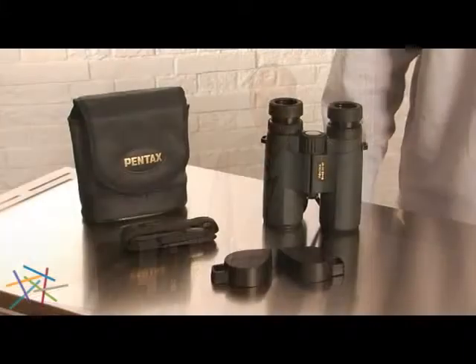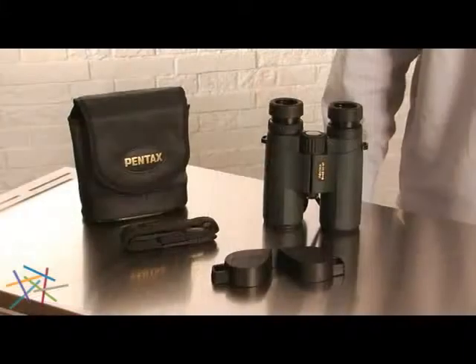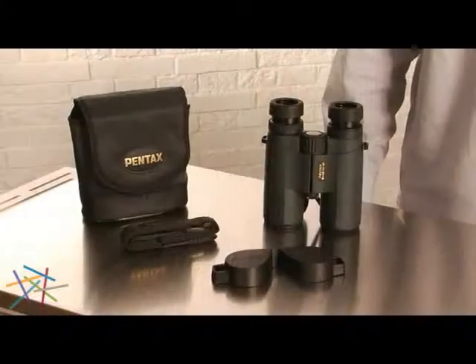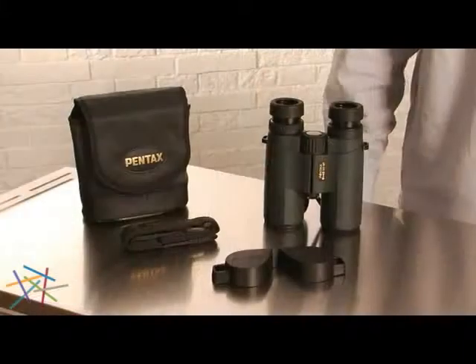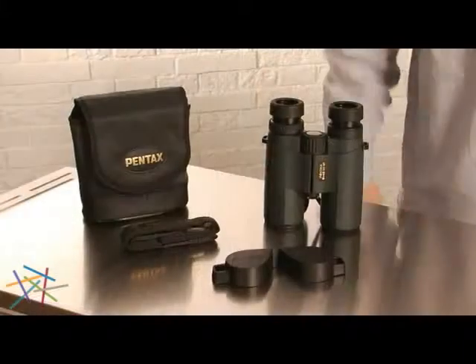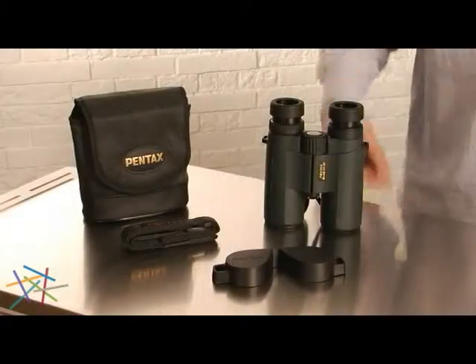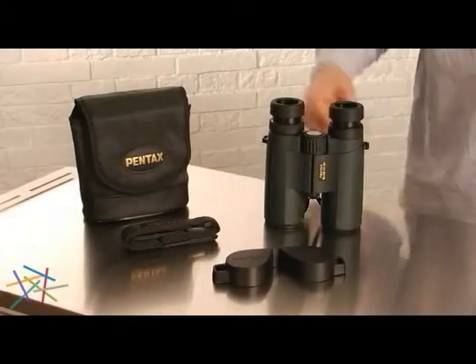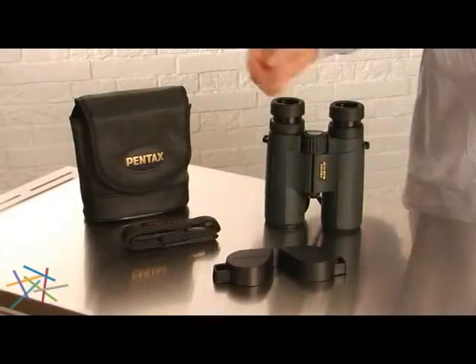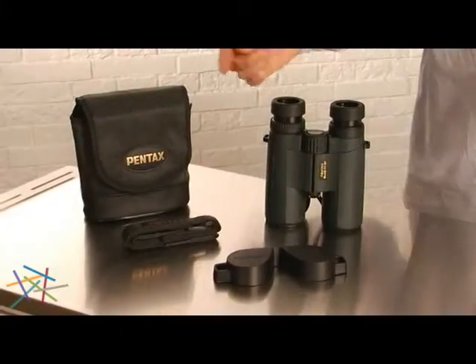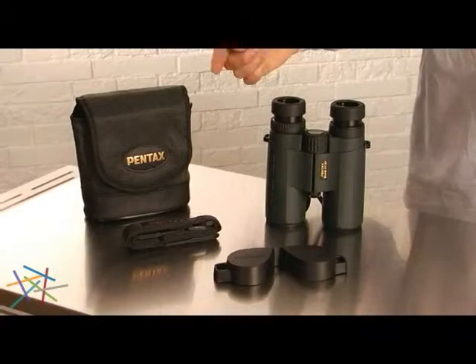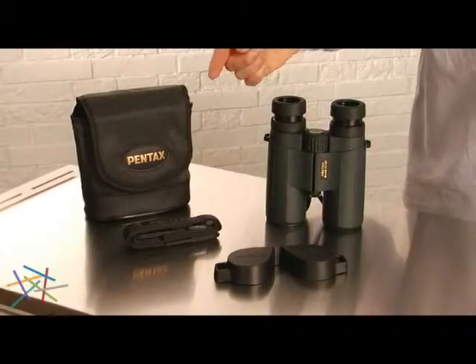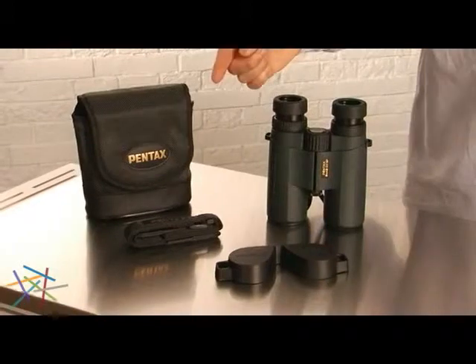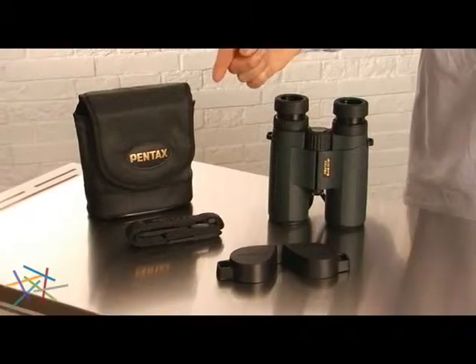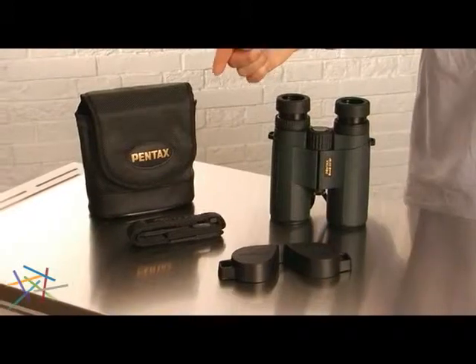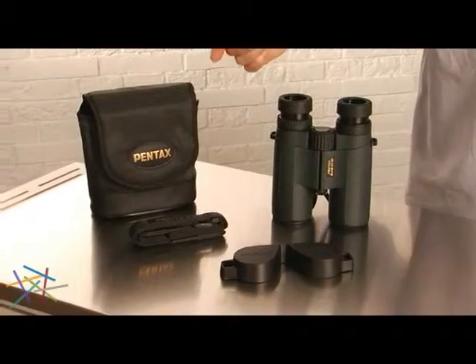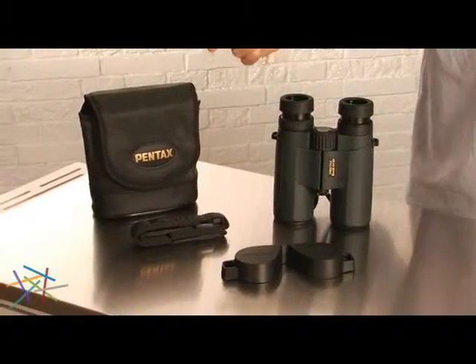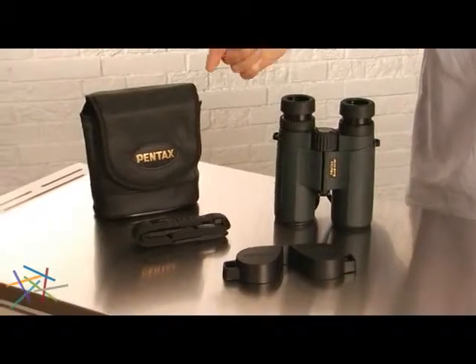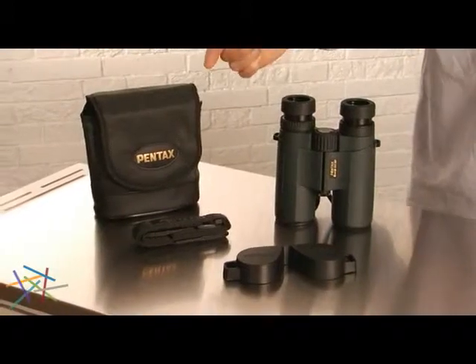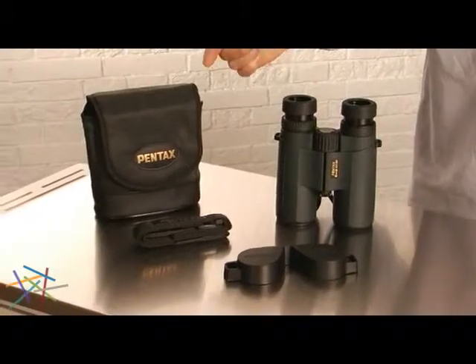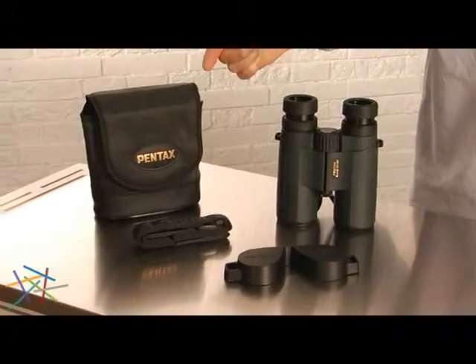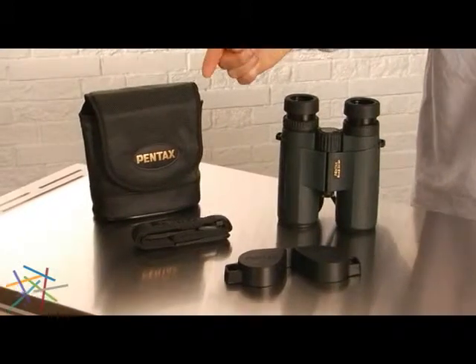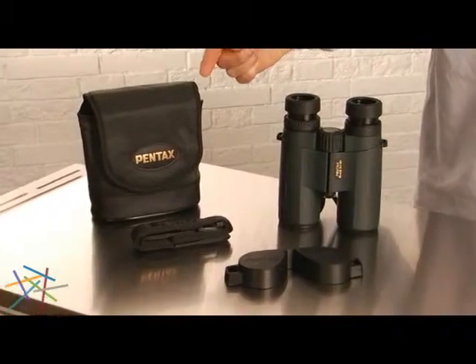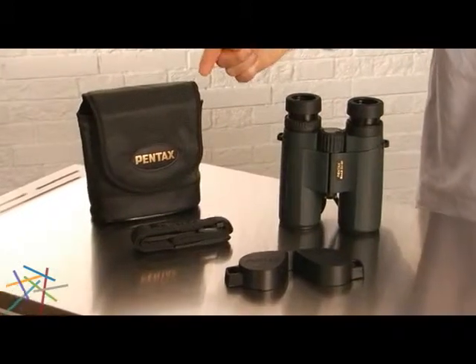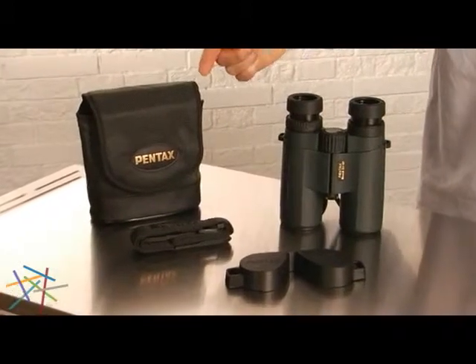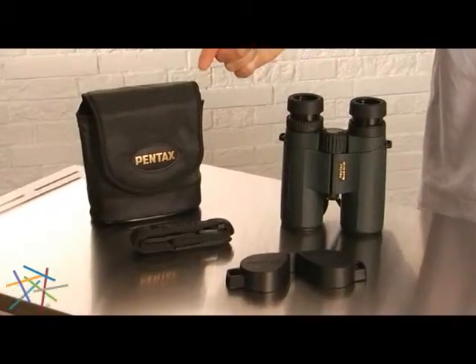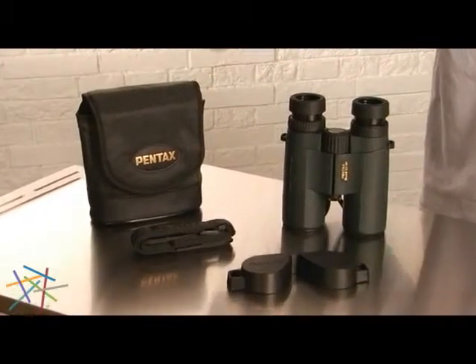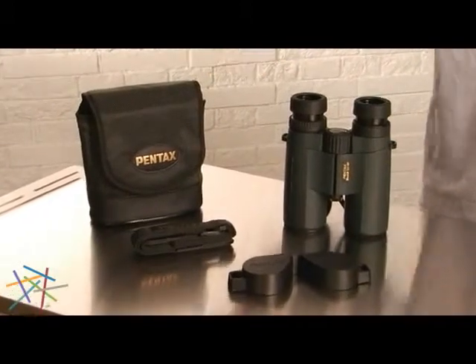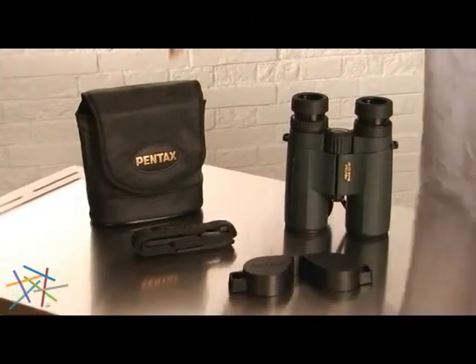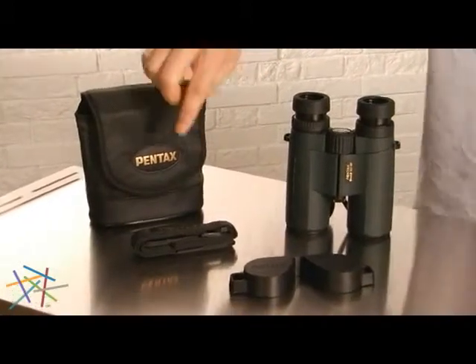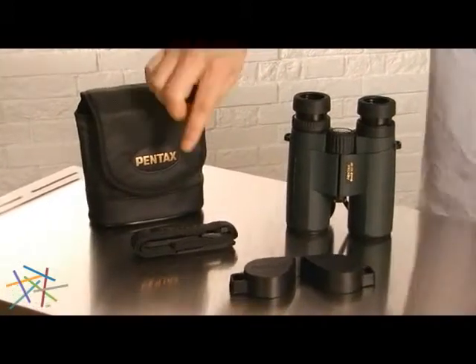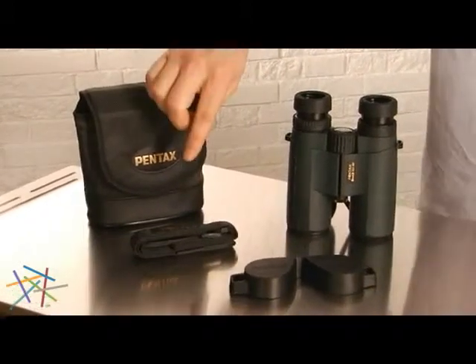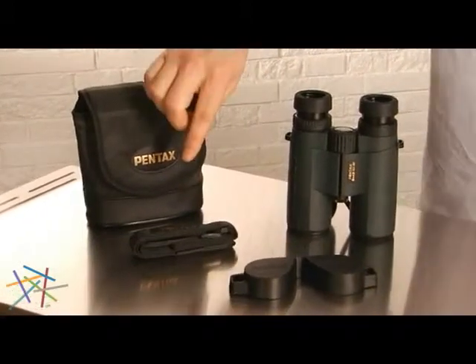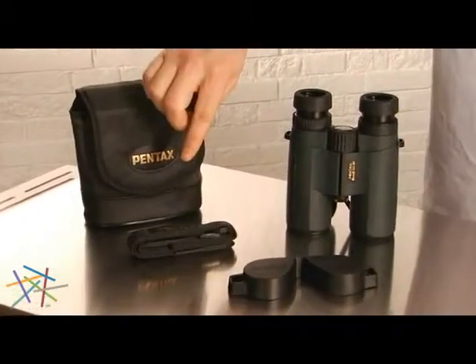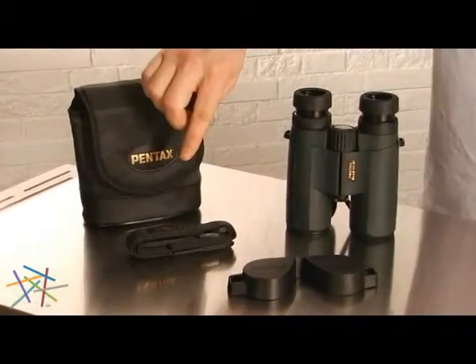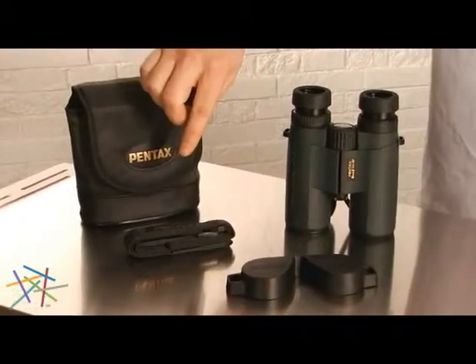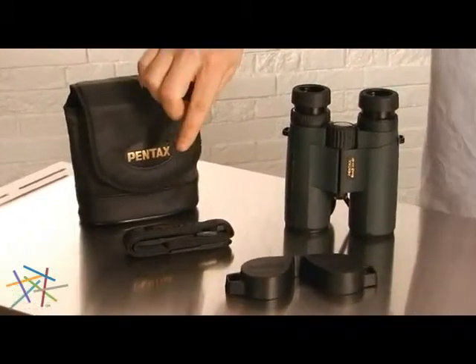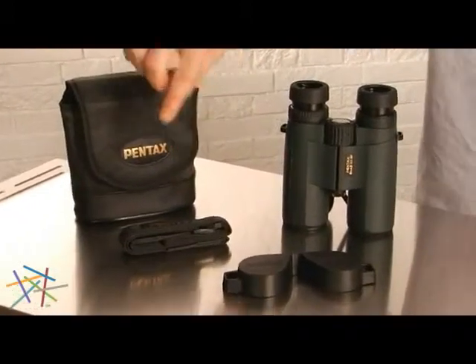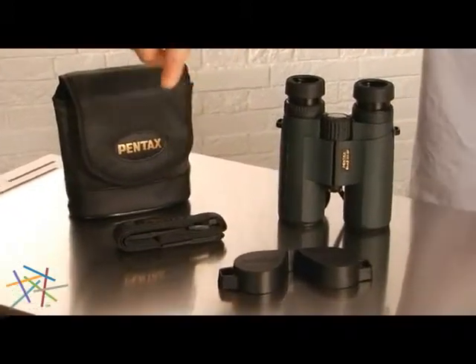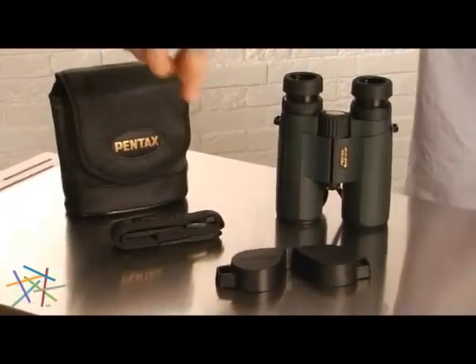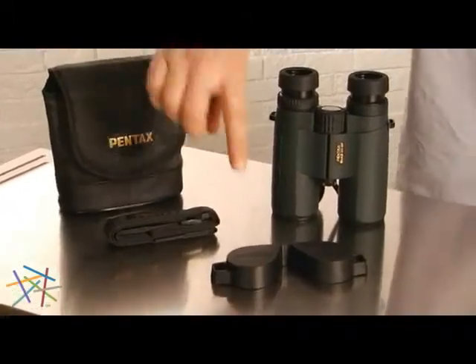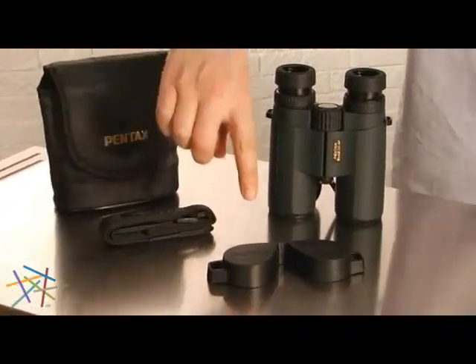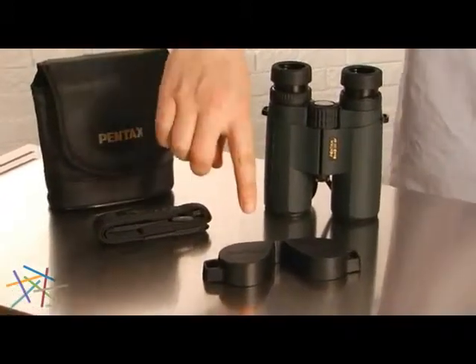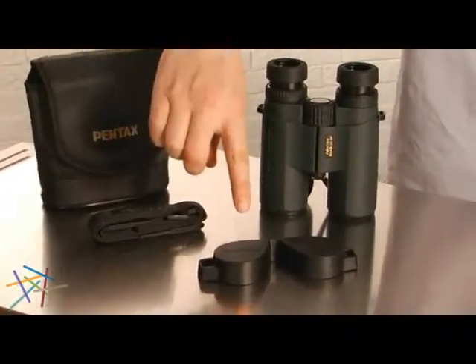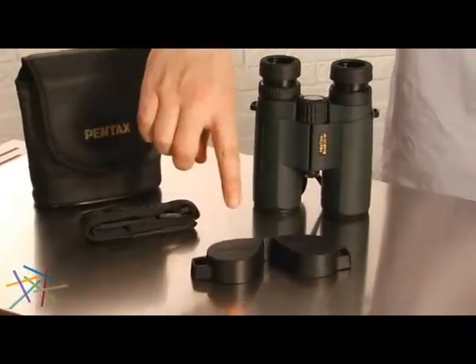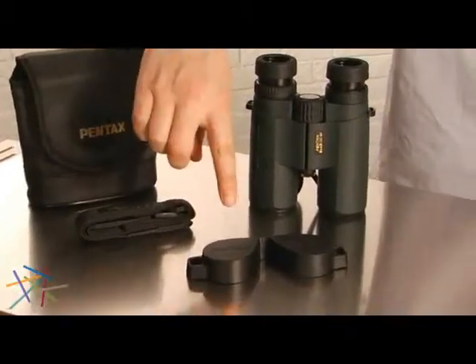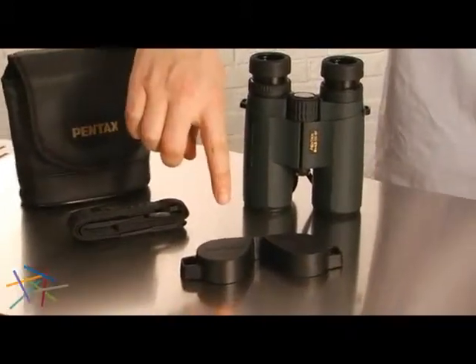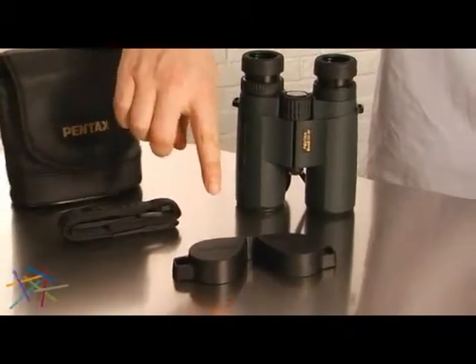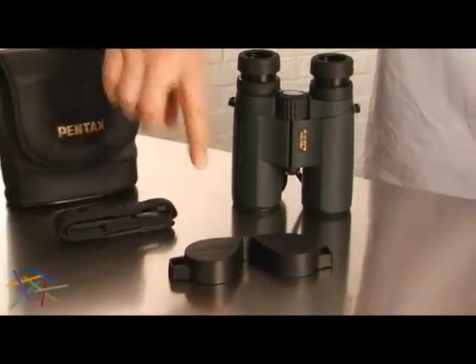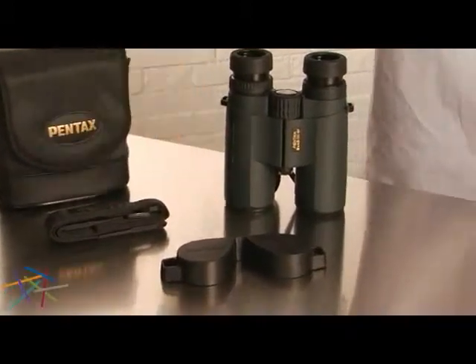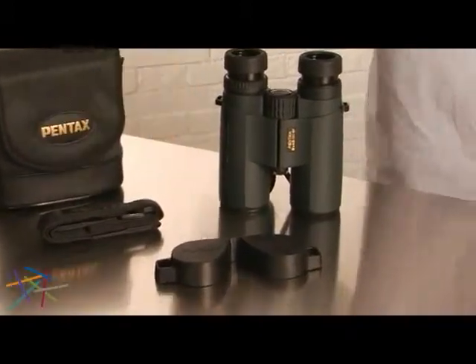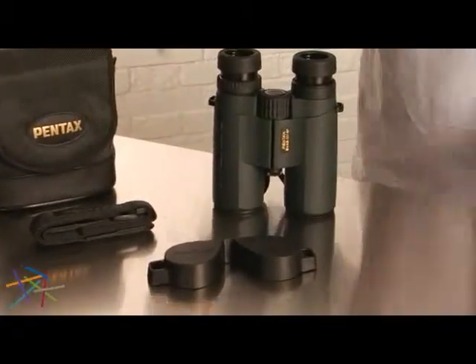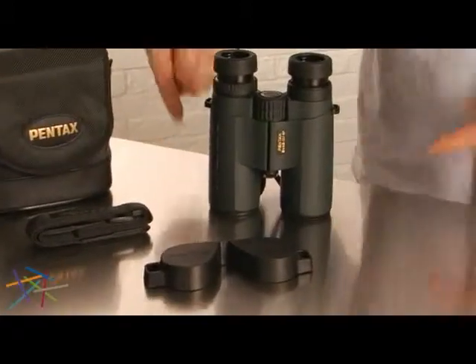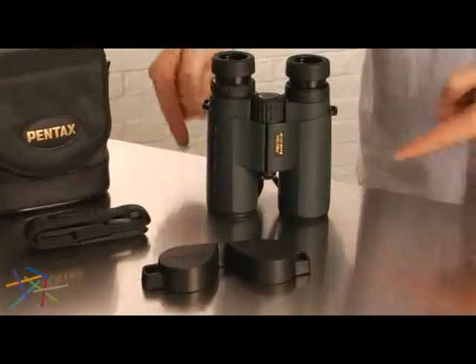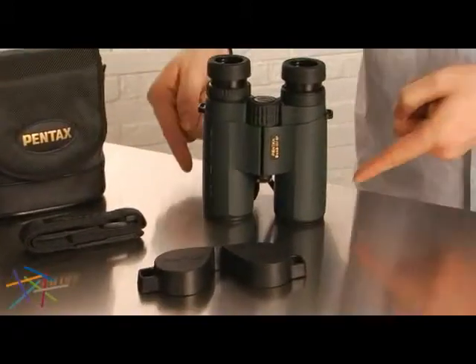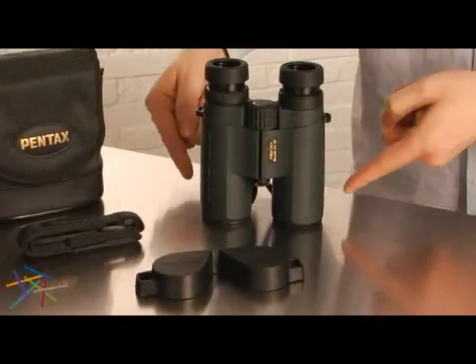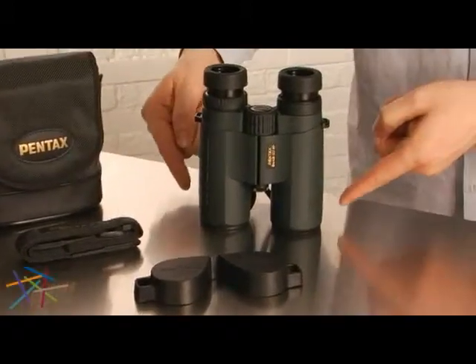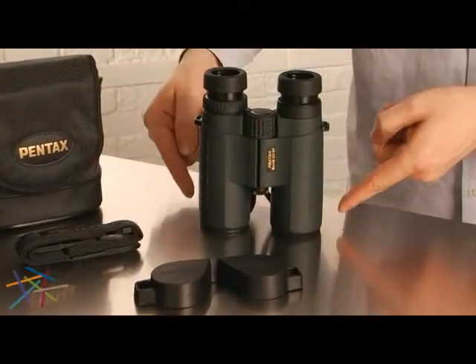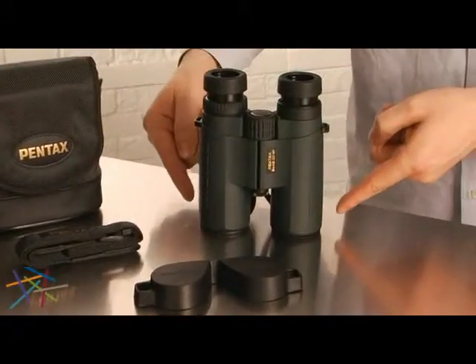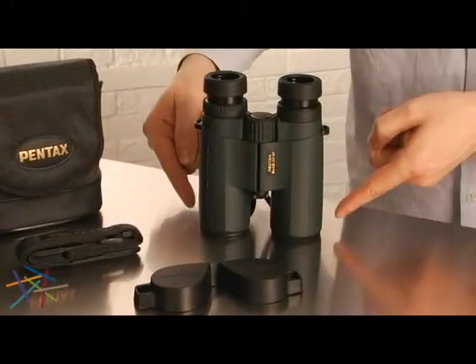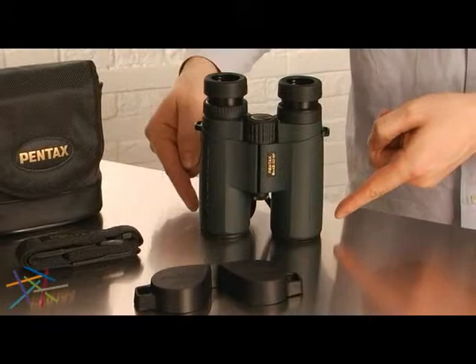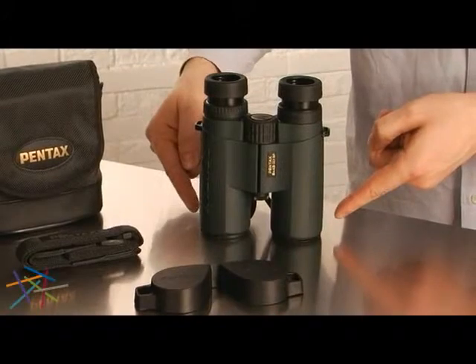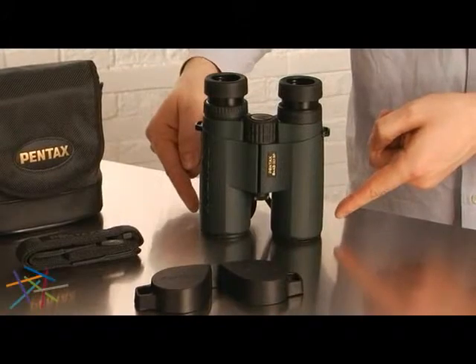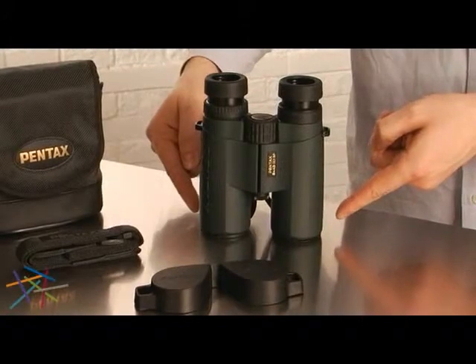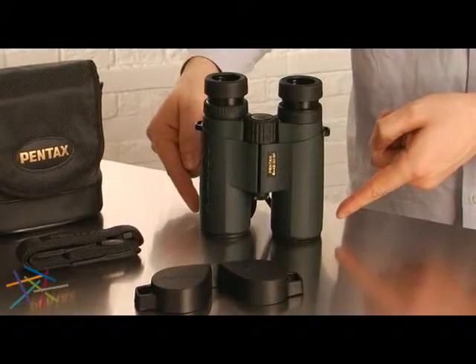These binoculars include a soft case, neck strap, eyepiece cover, and attached objective lens covers.